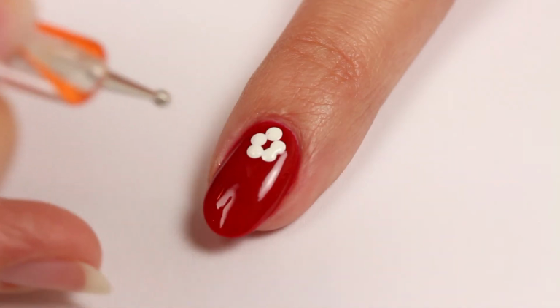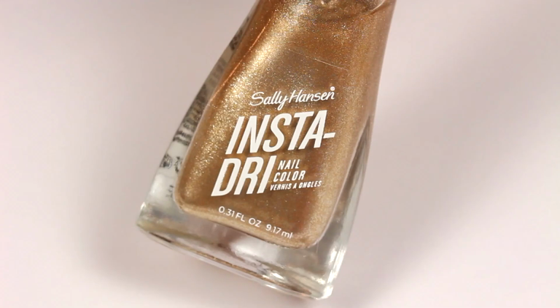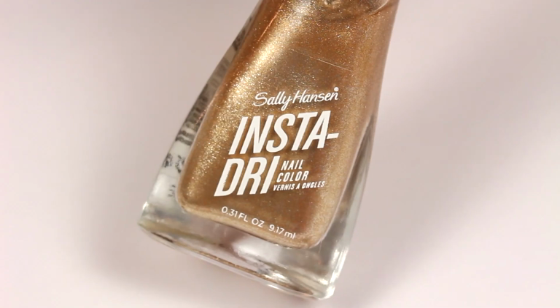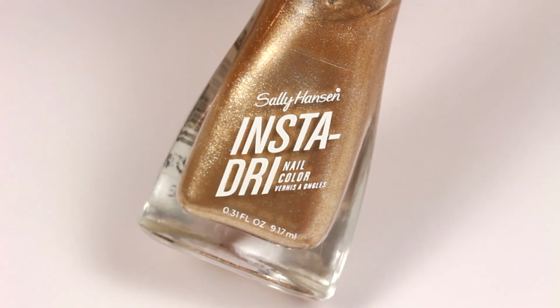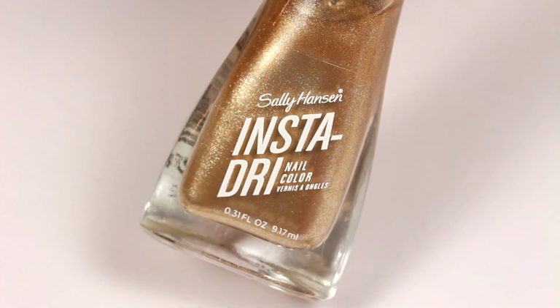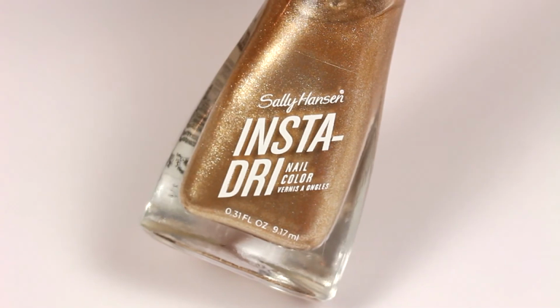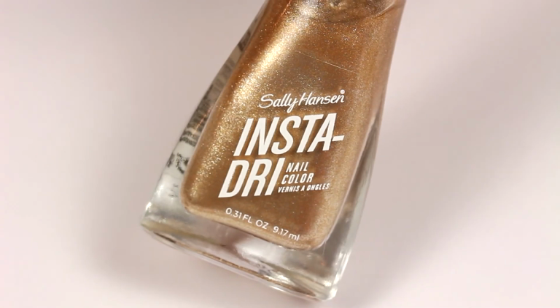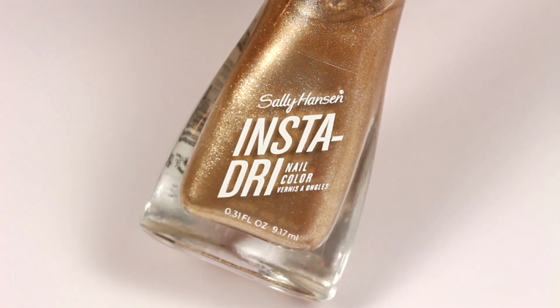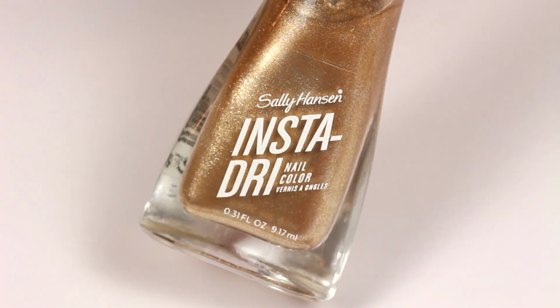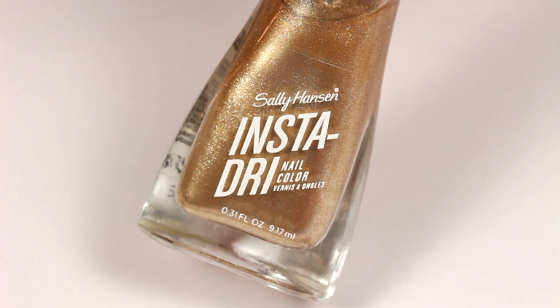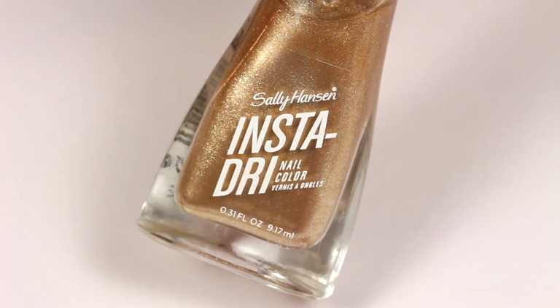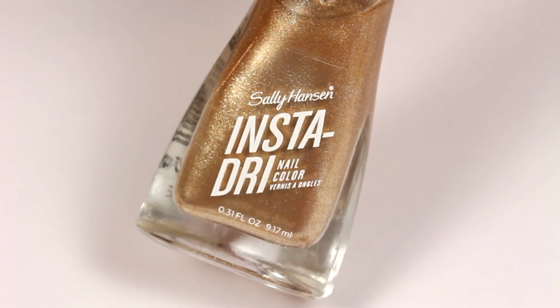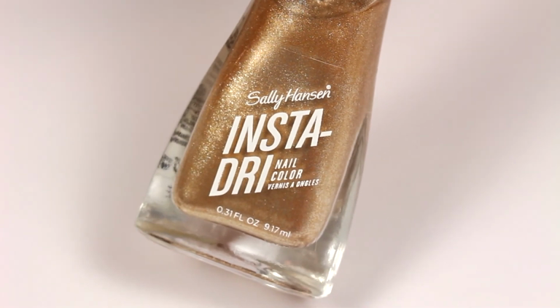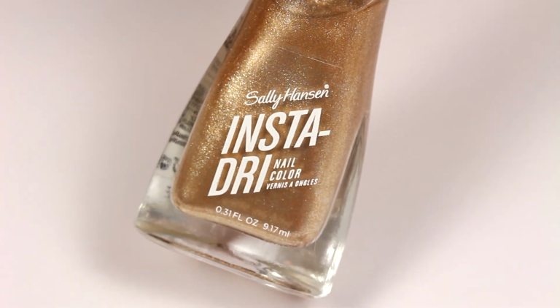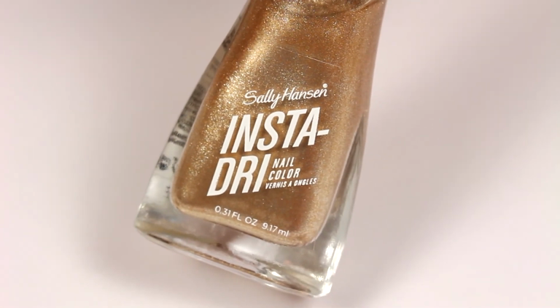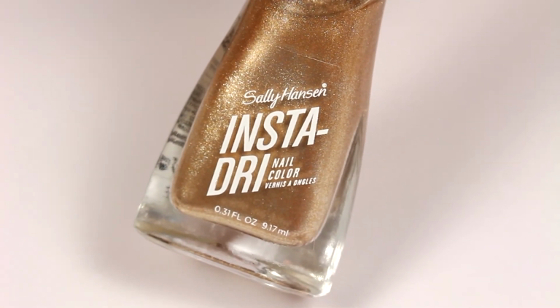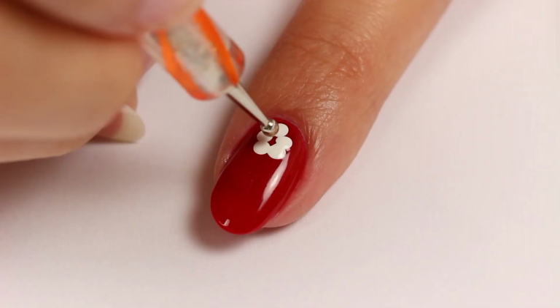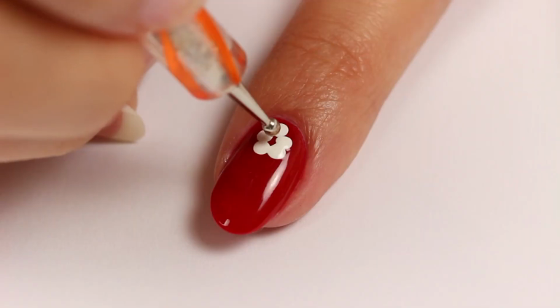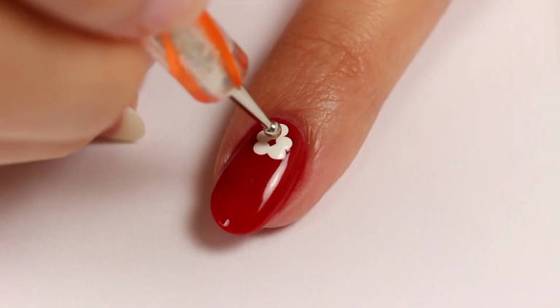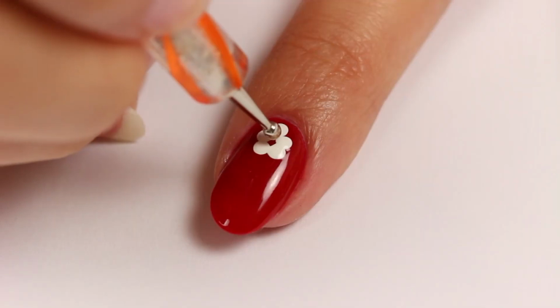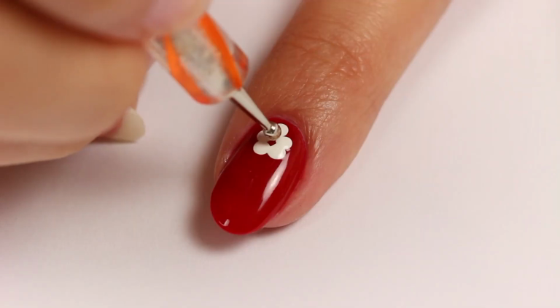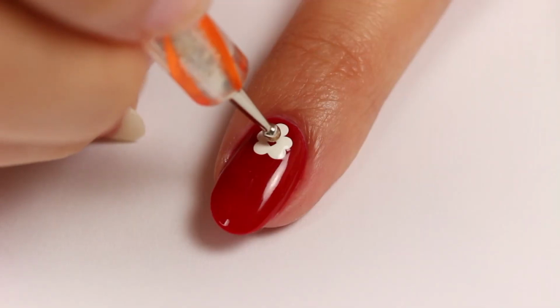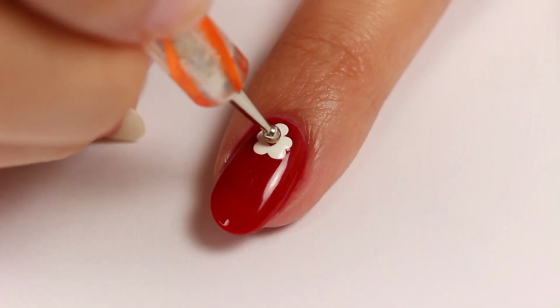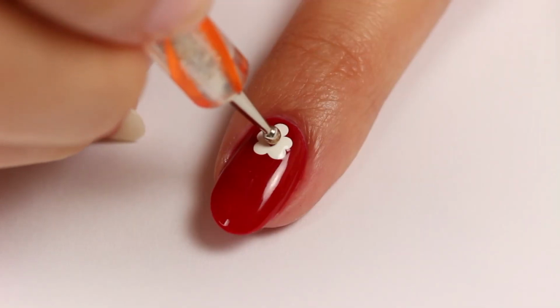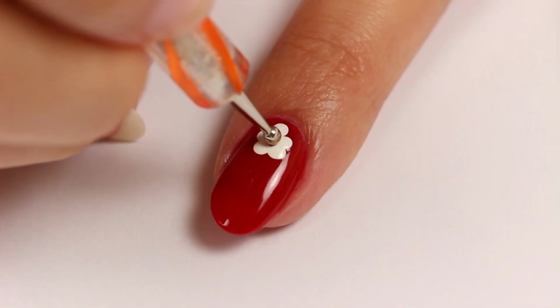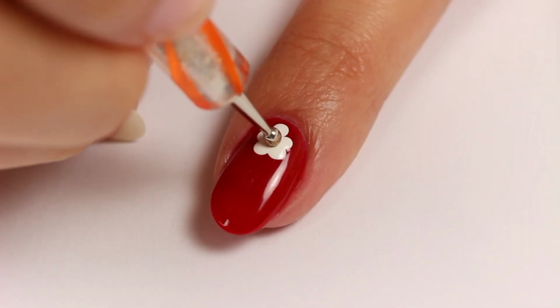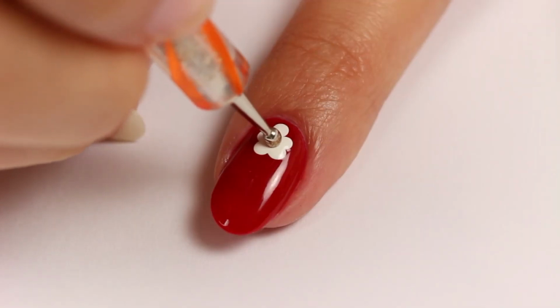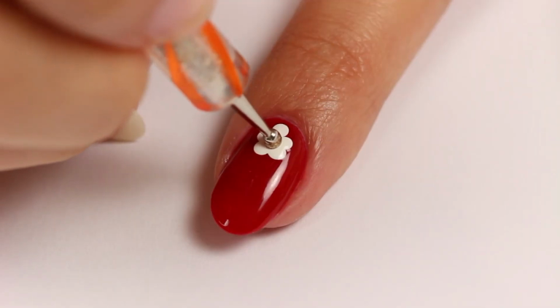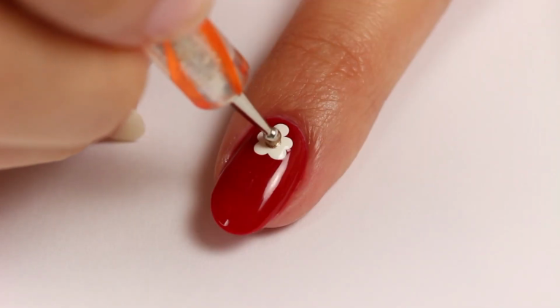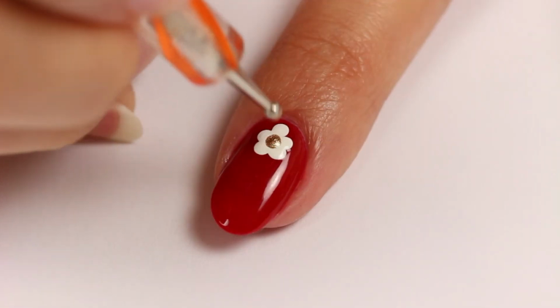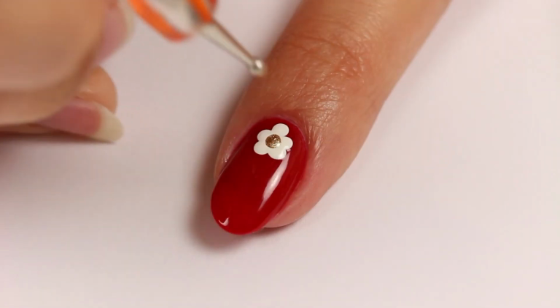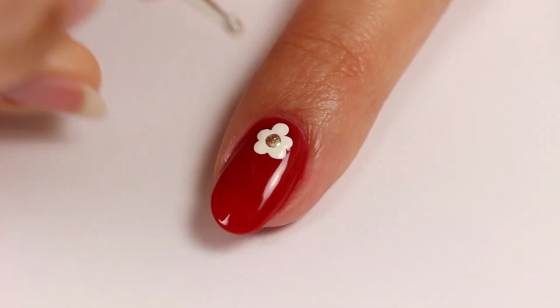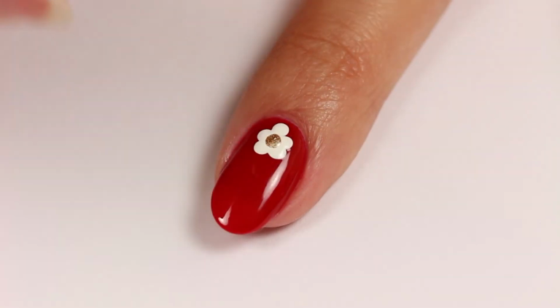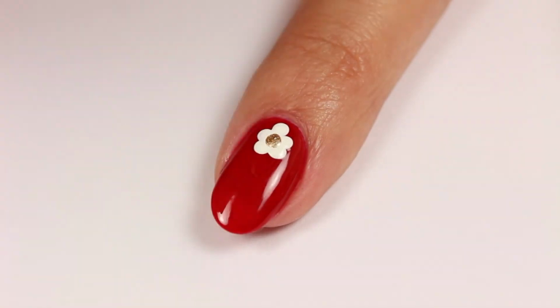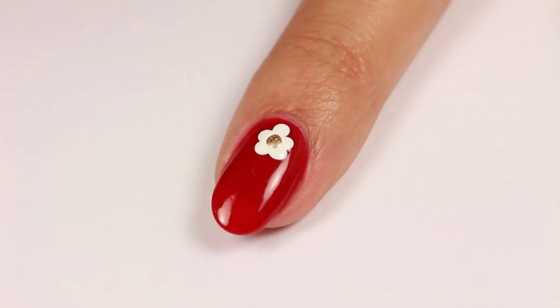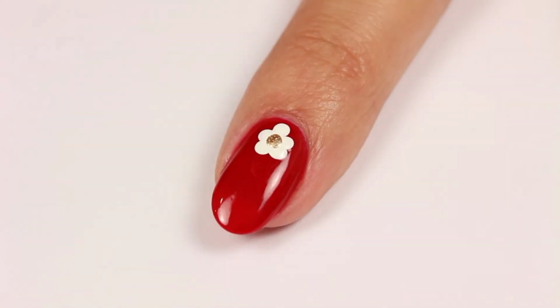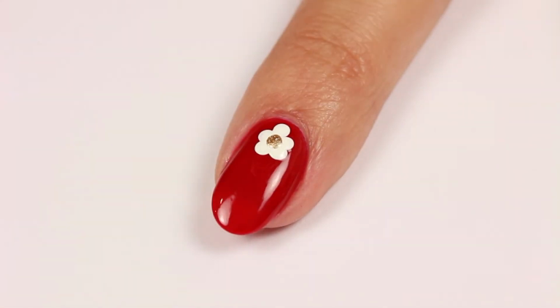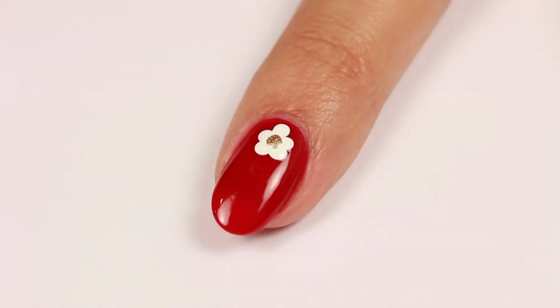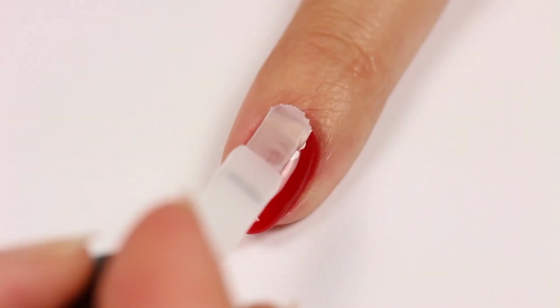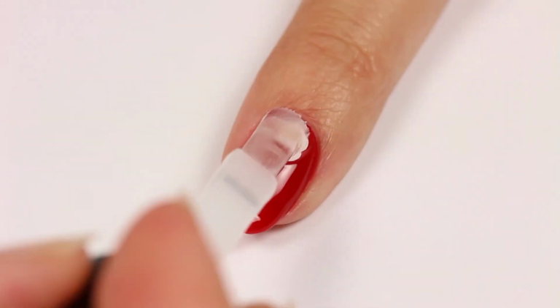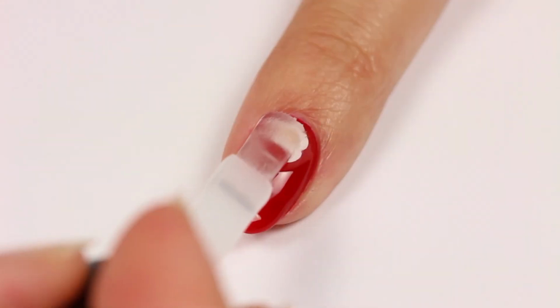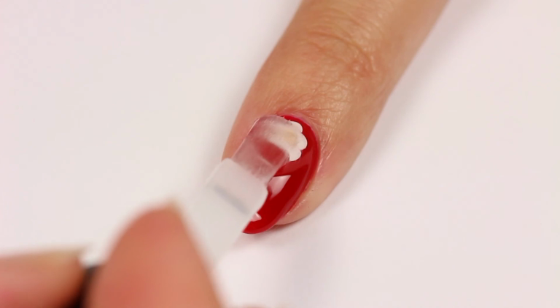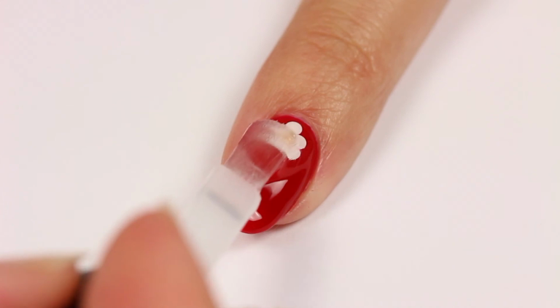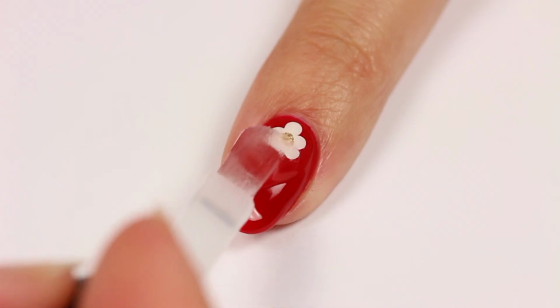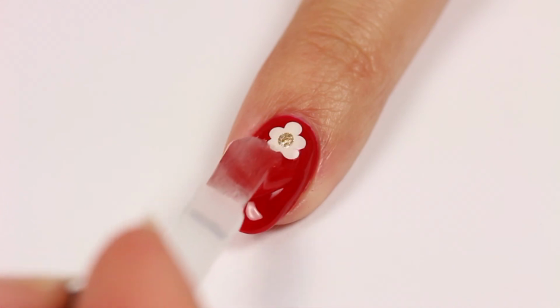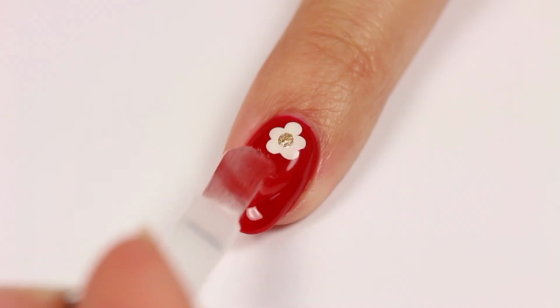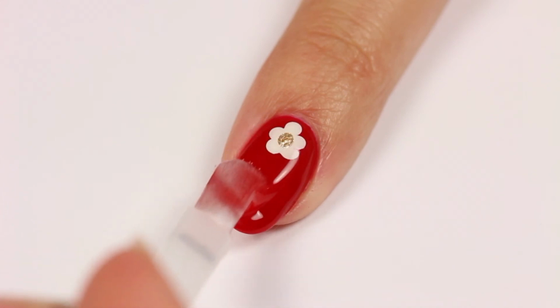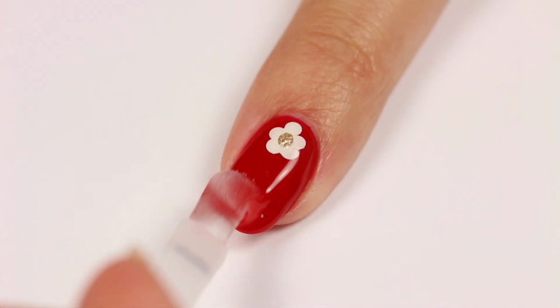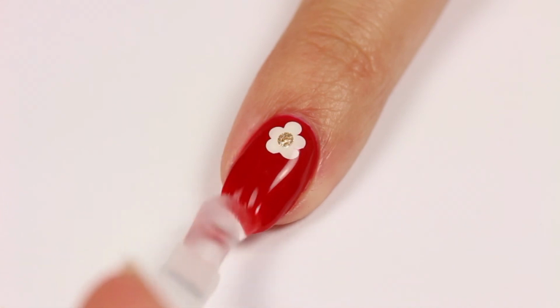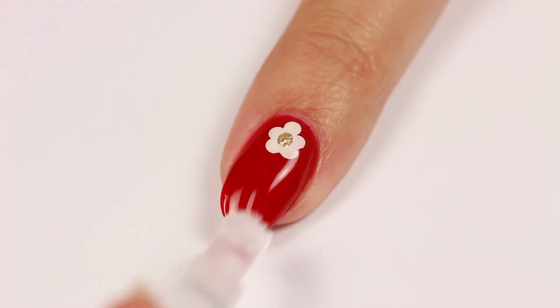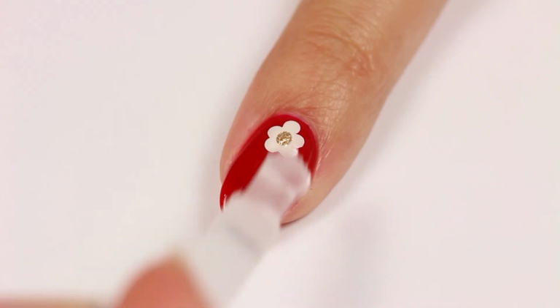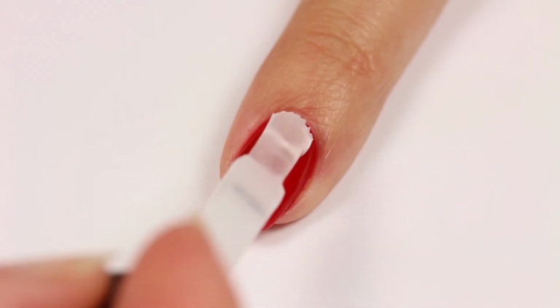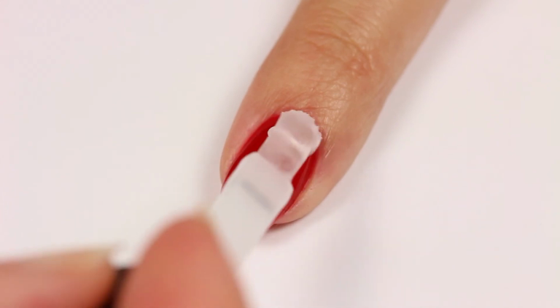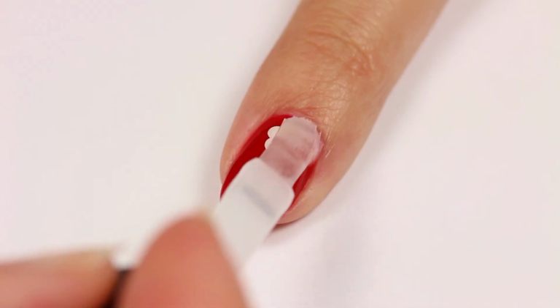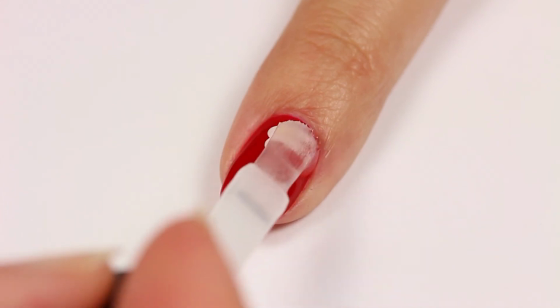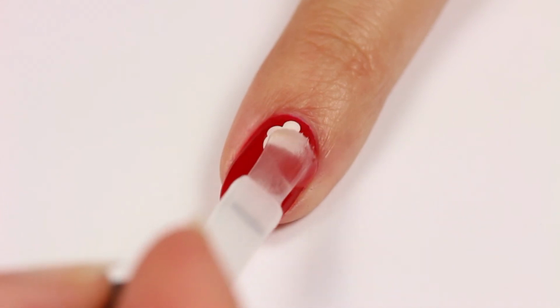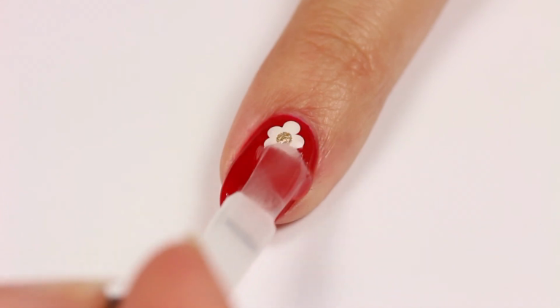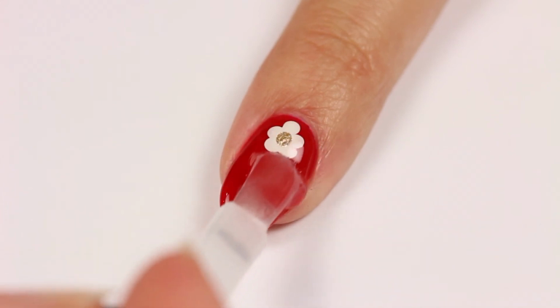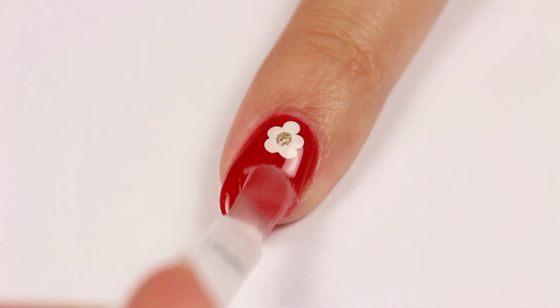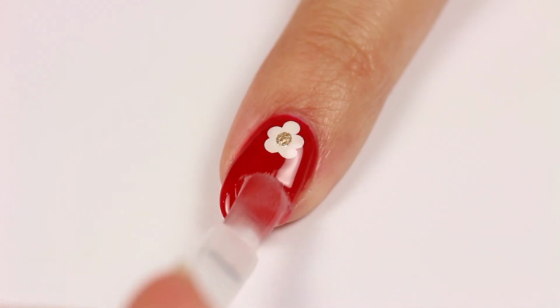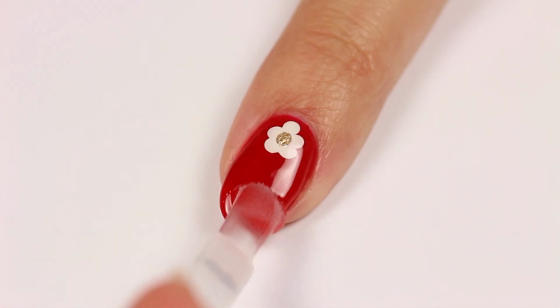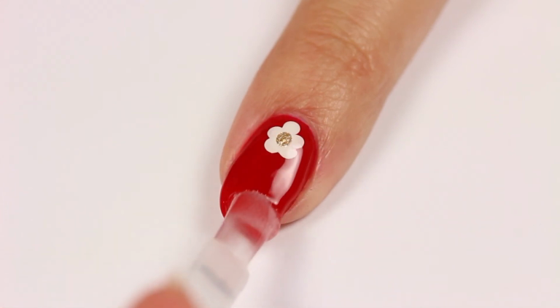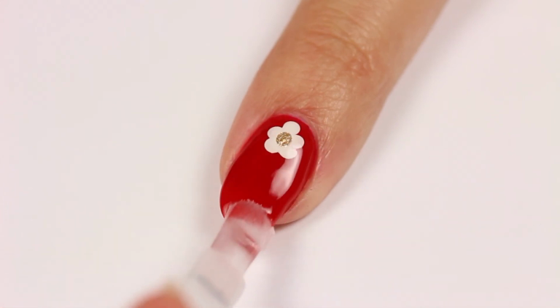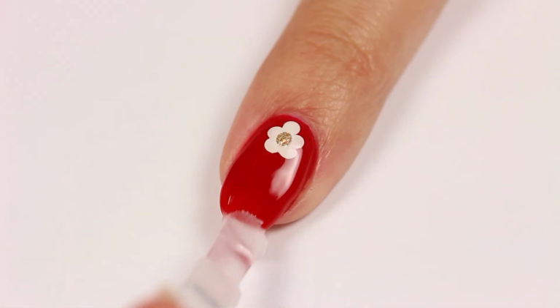Use Gopher Gold to add a single dot in the middle of the flower. Apply a layer of Clear Coat for an extra glossy finish.